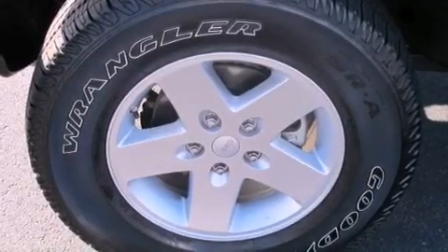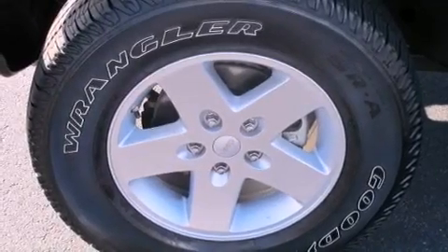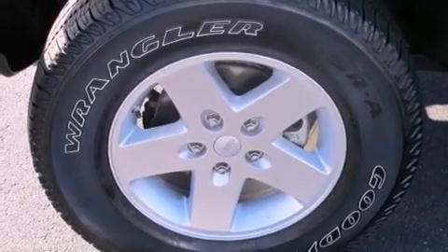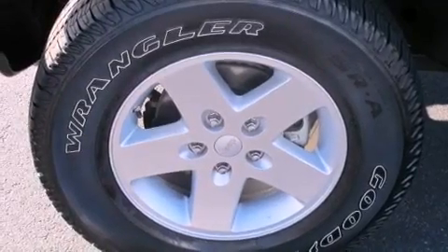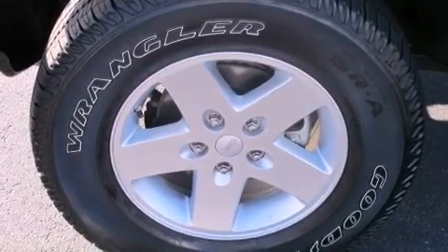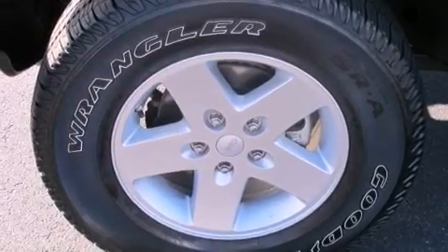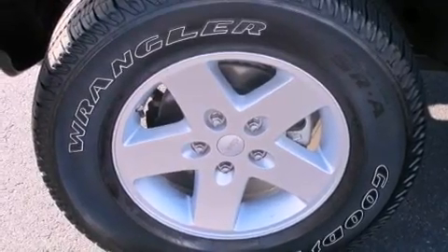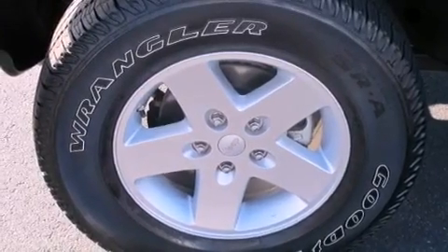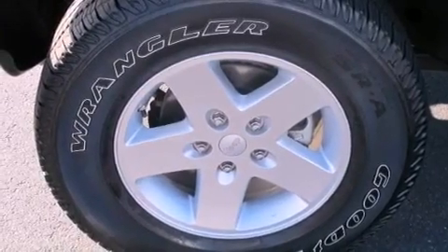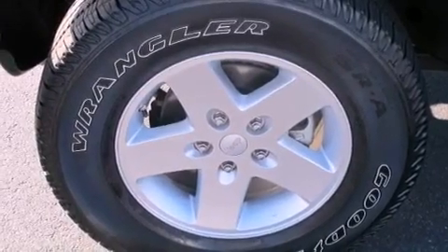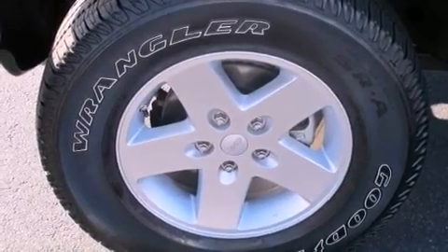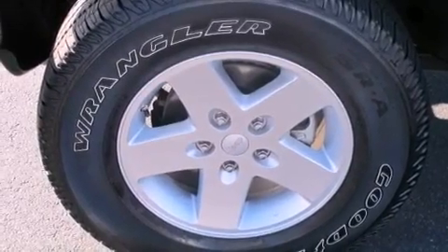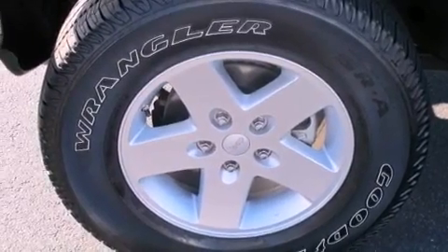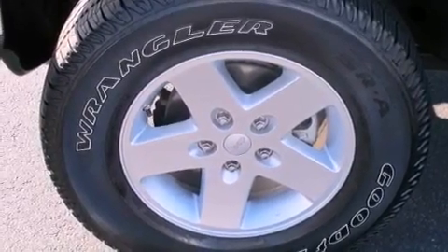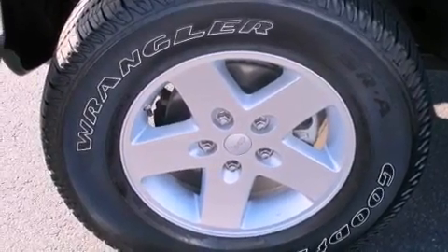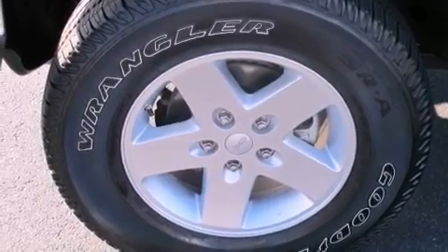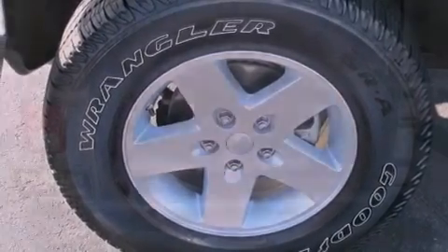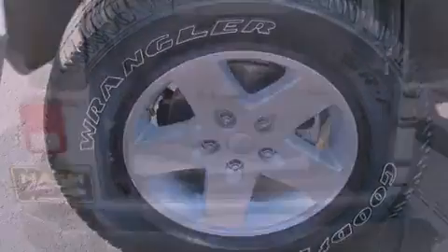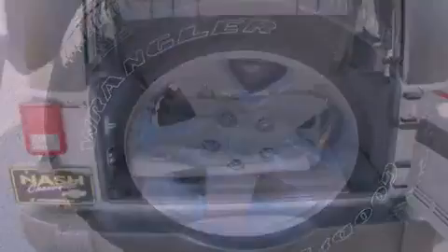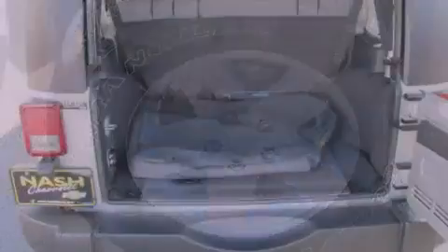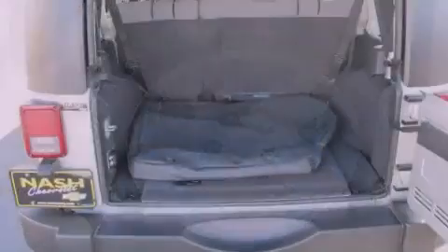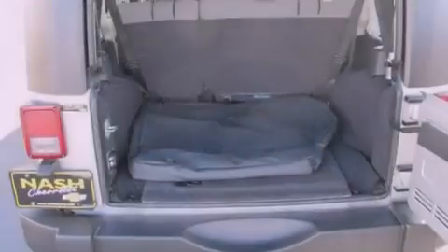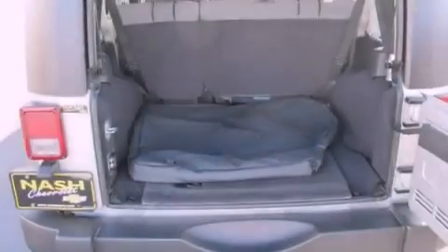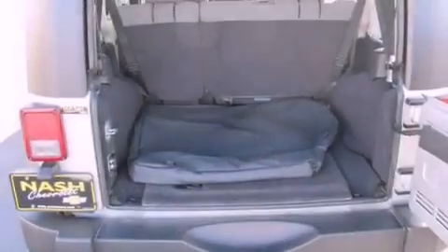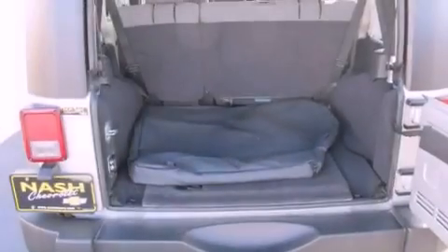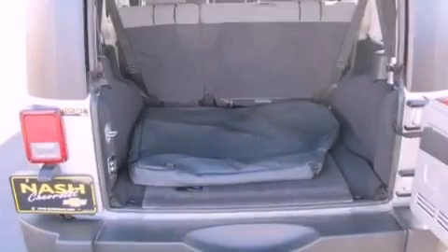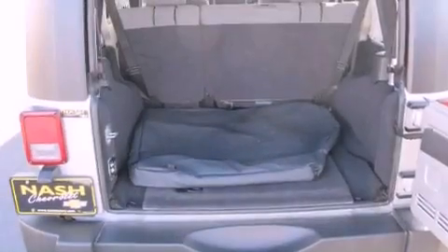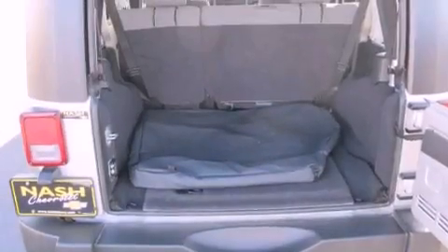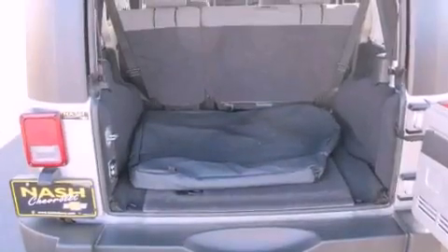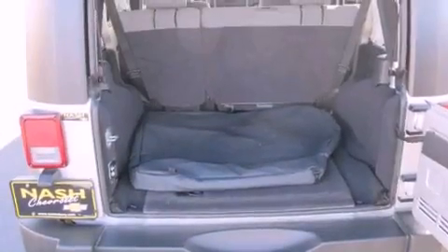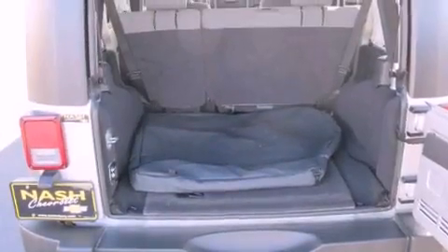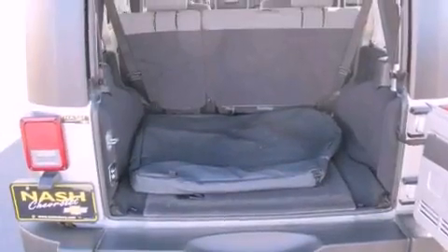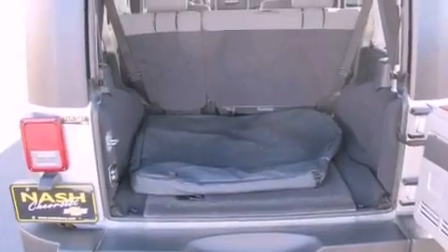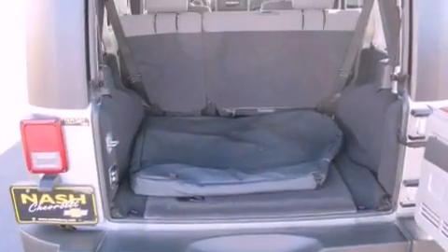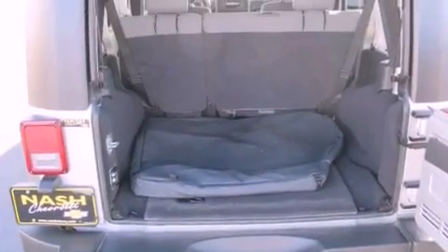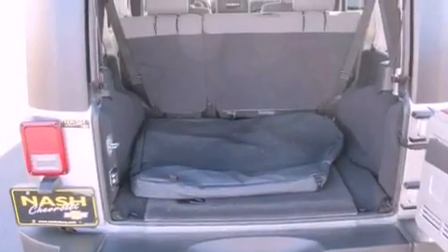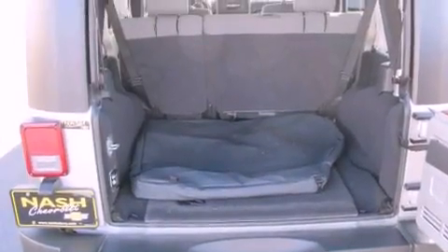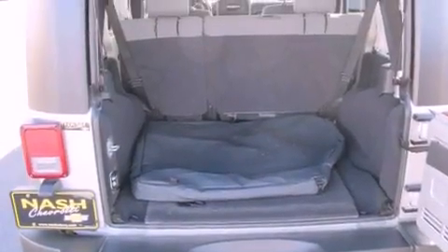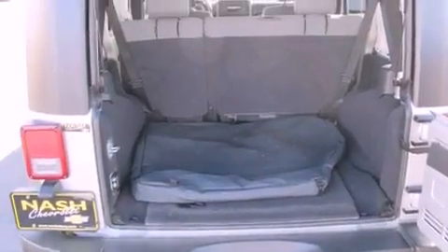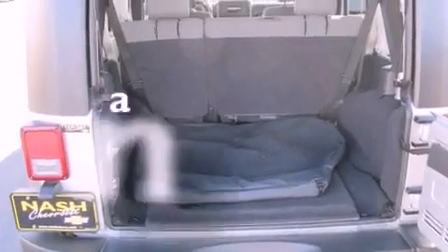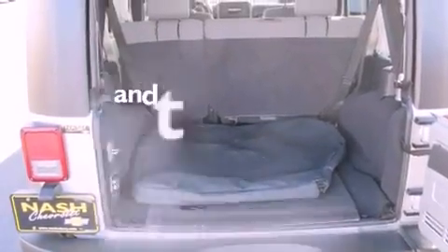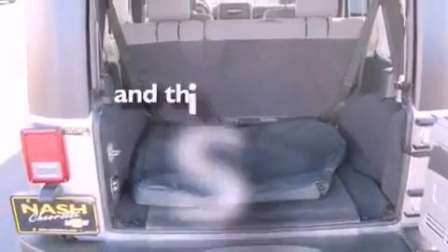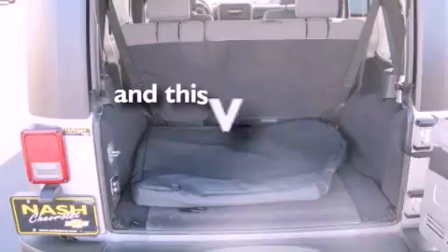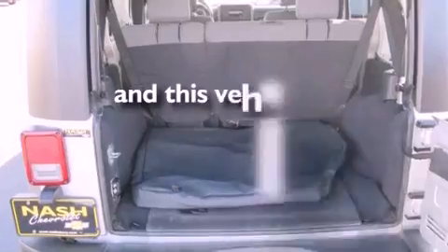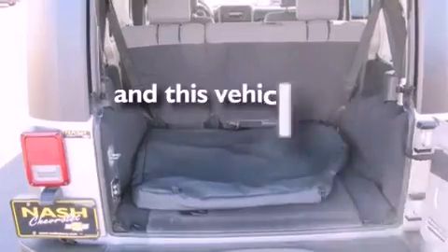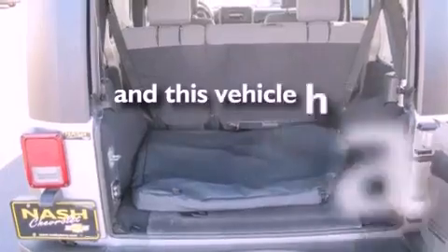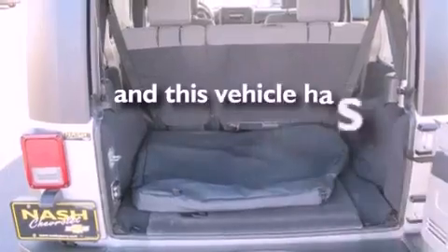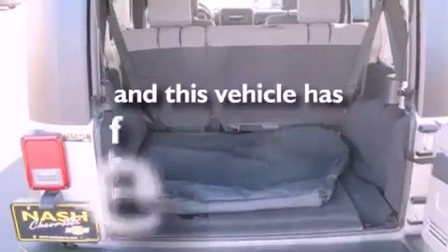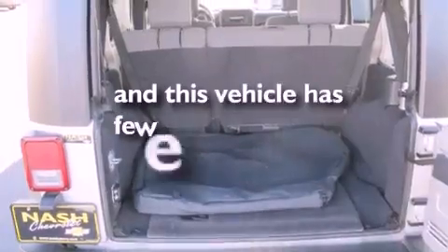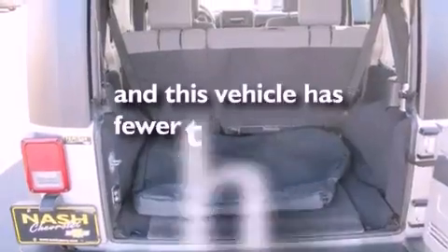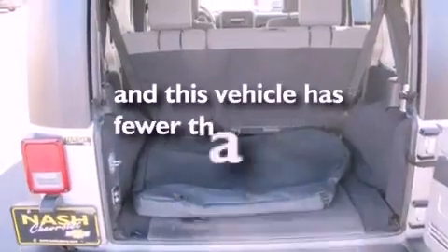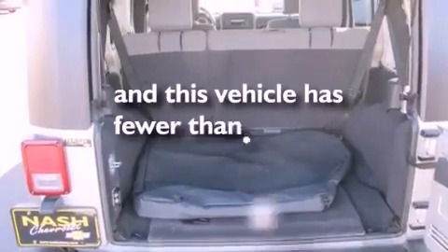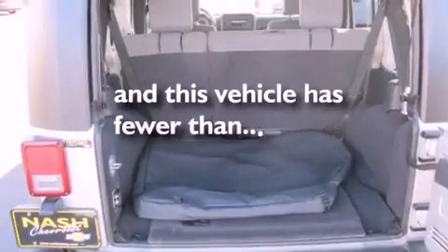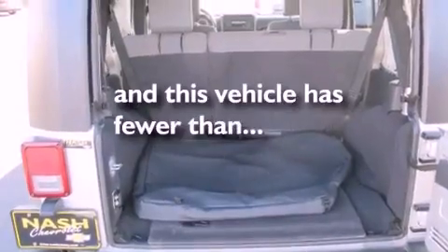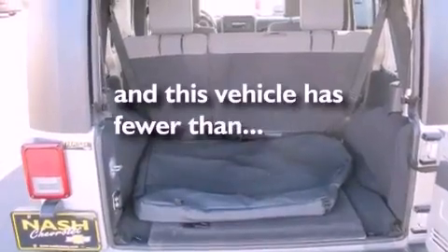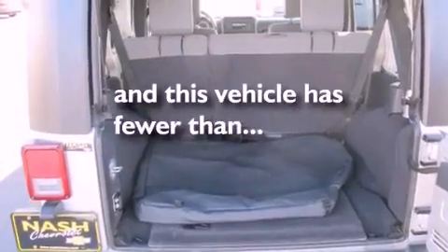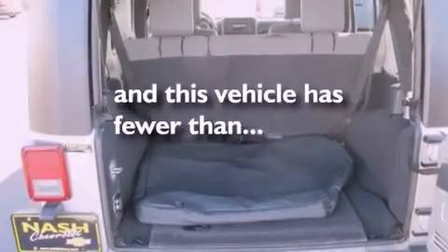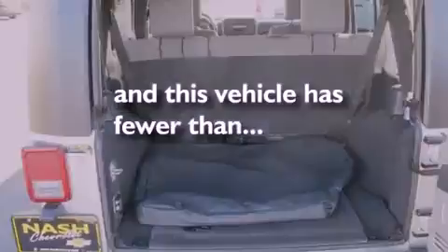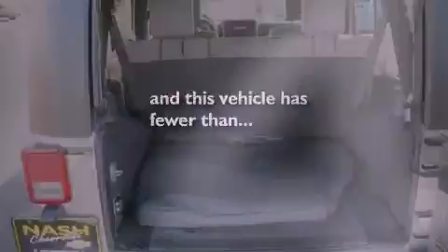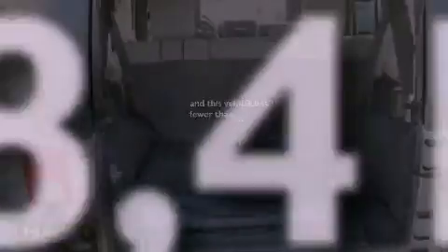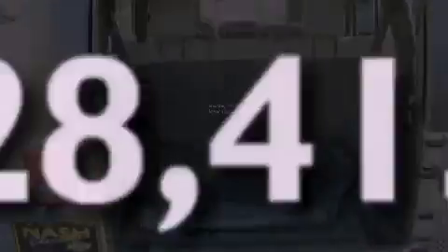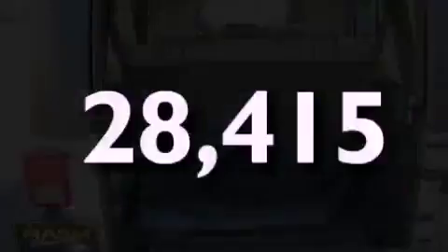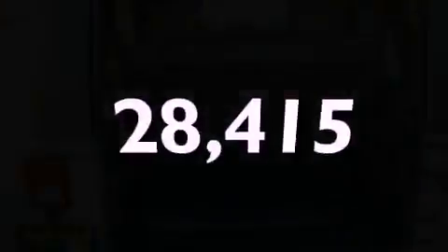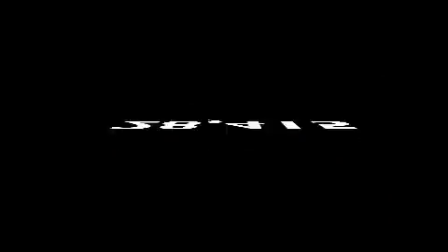Fog lamps, halogen headlights, a rear folding seat, and this vehicle has fewer than 29,000 miles on the odometer.